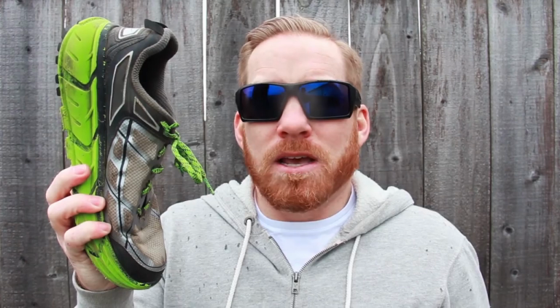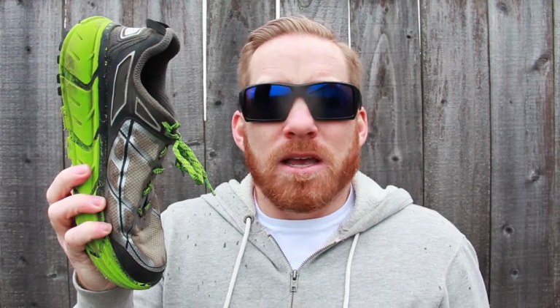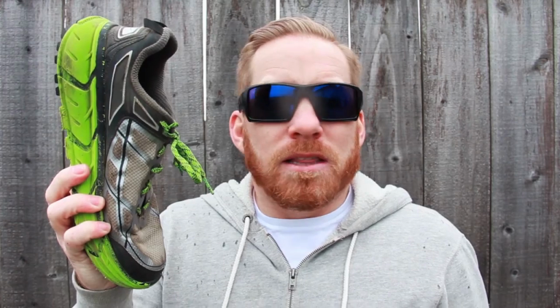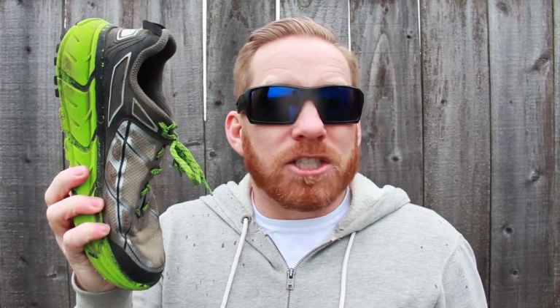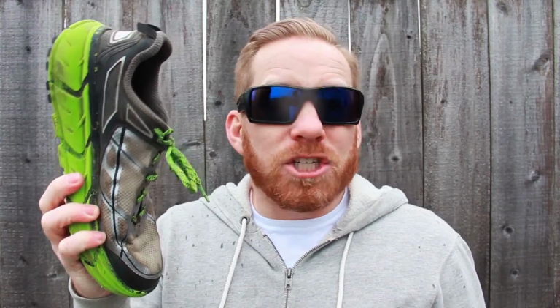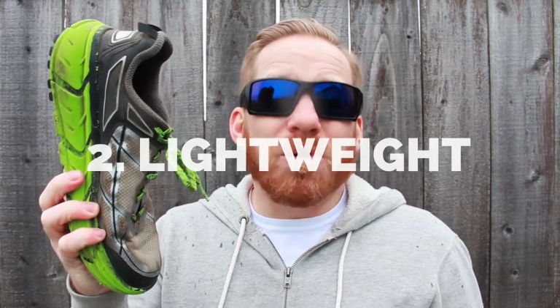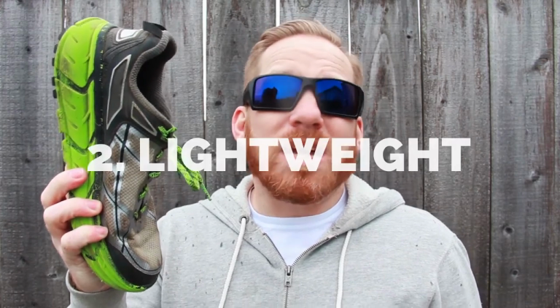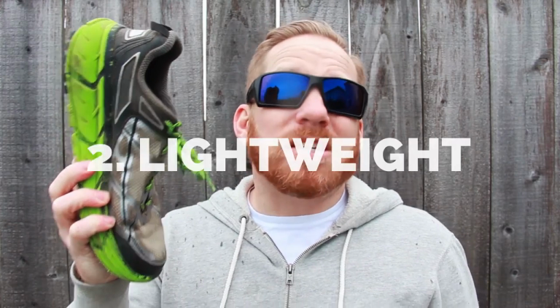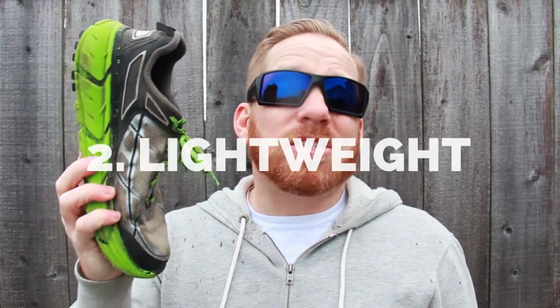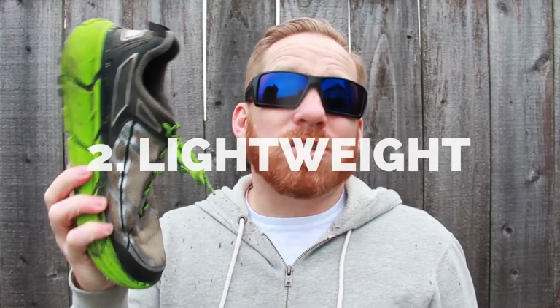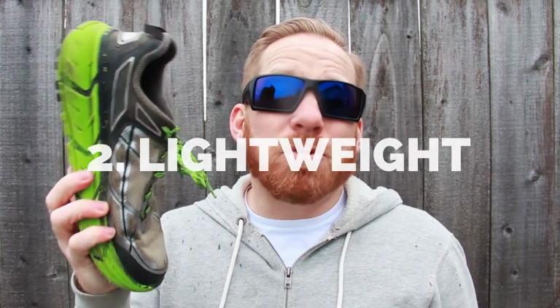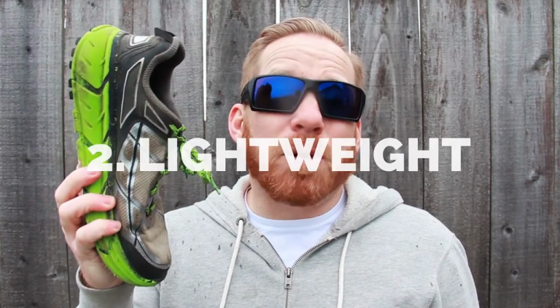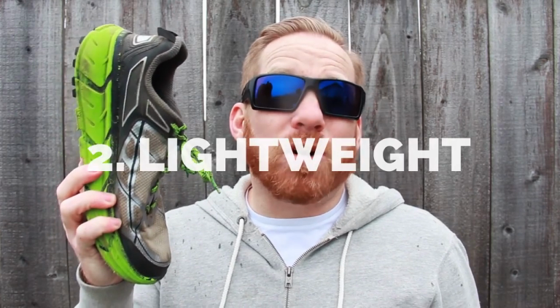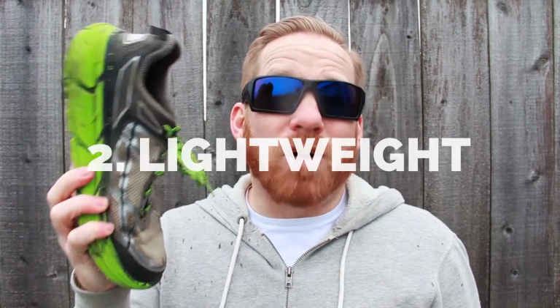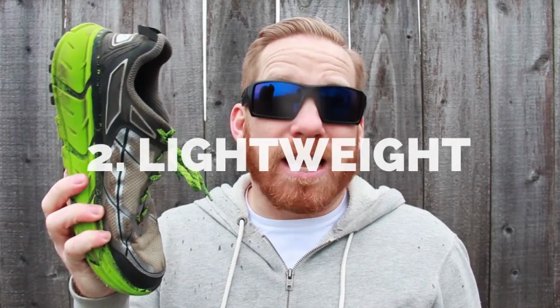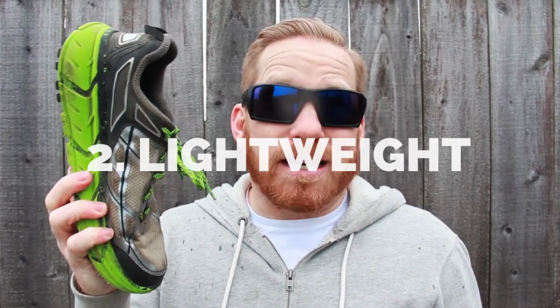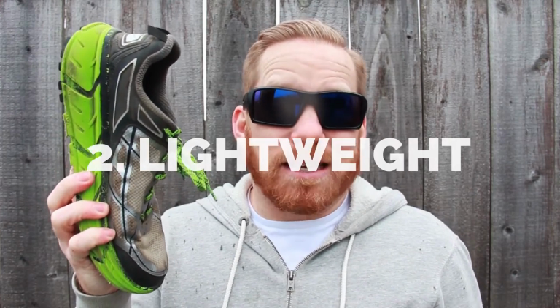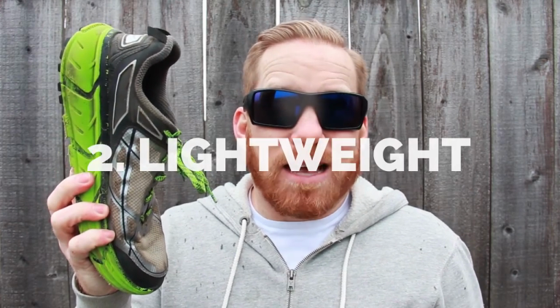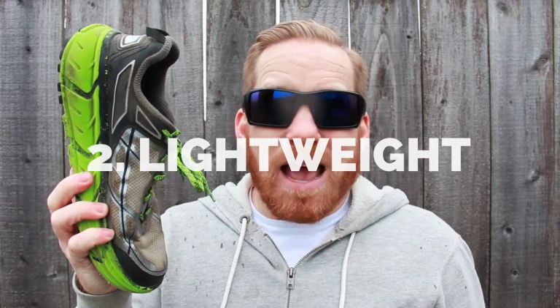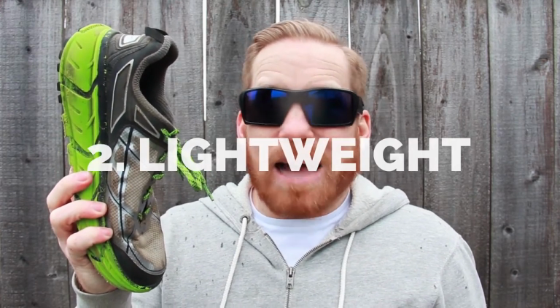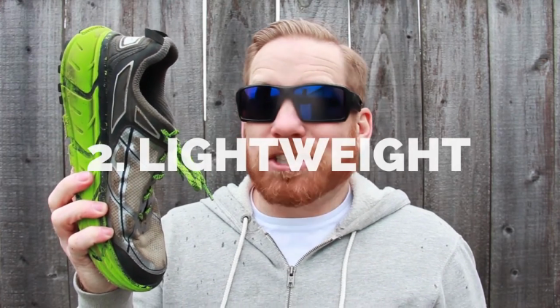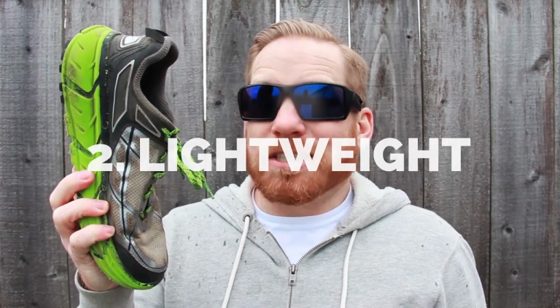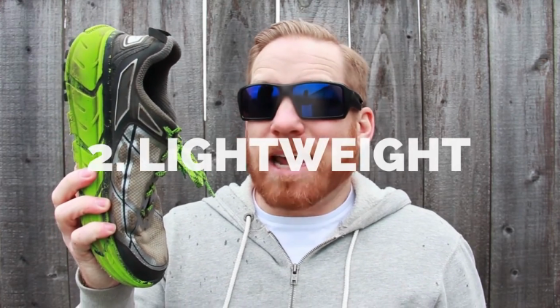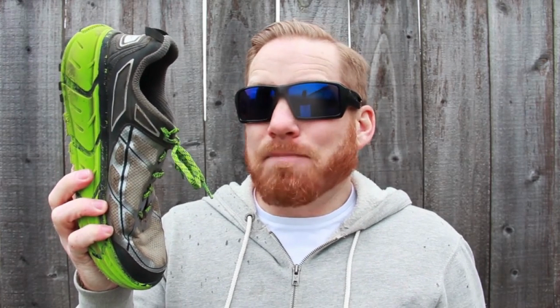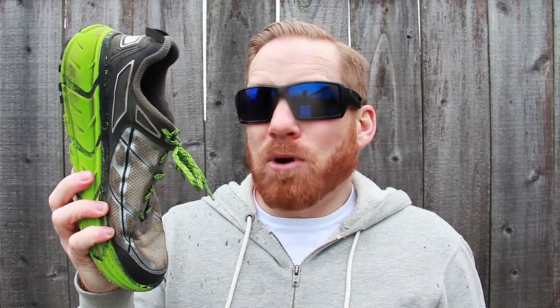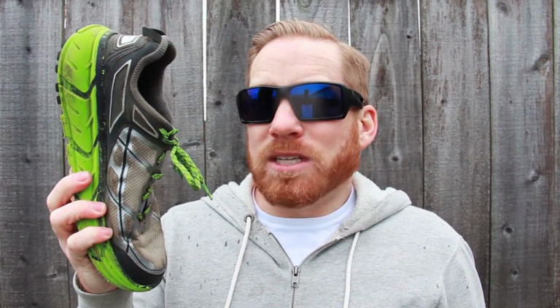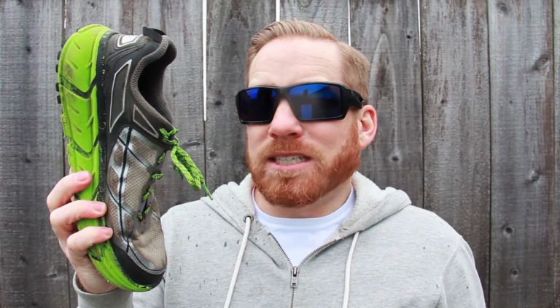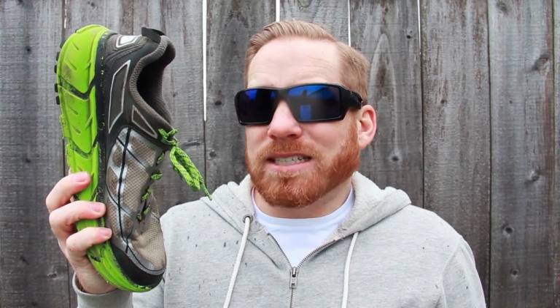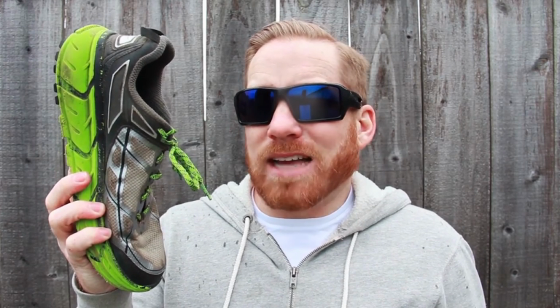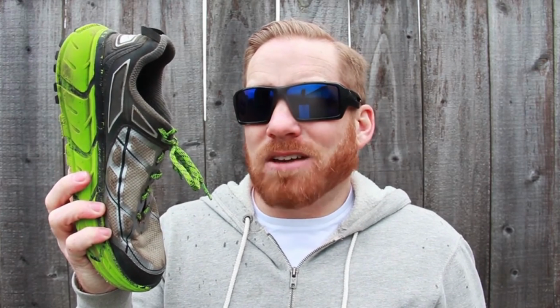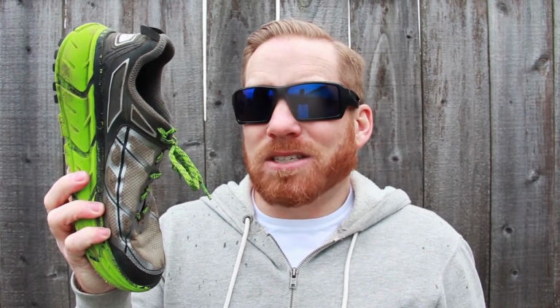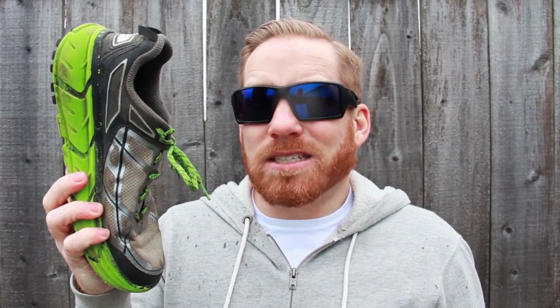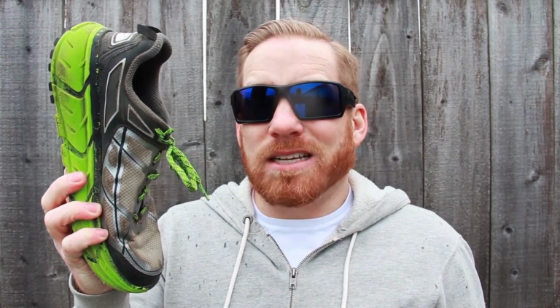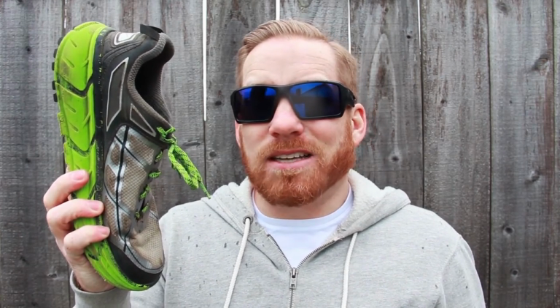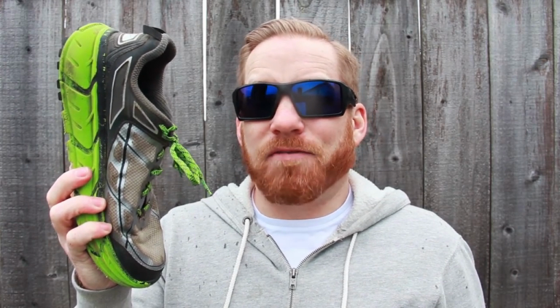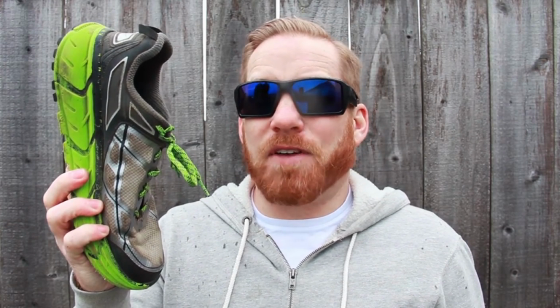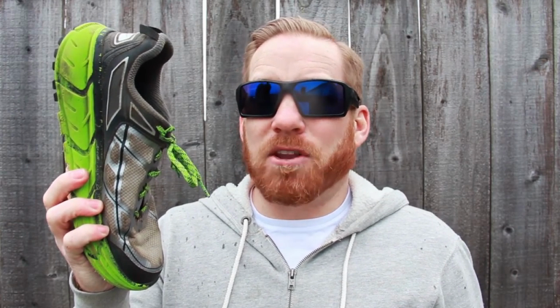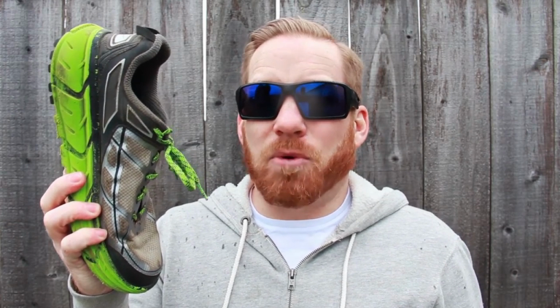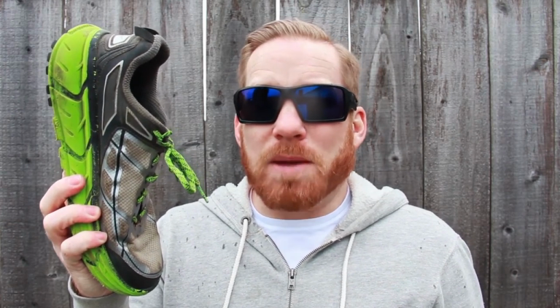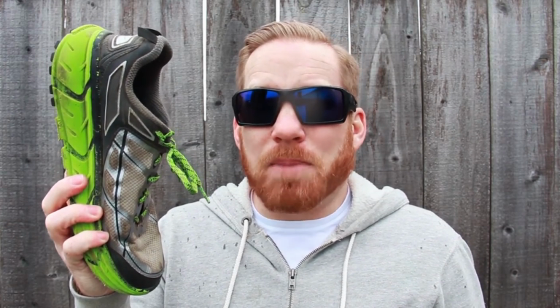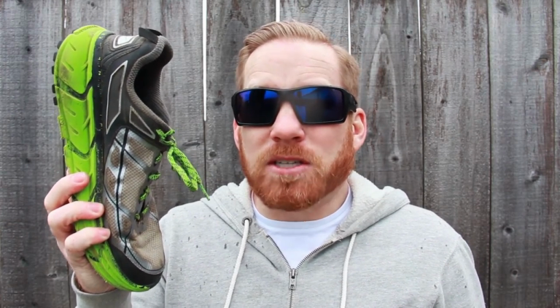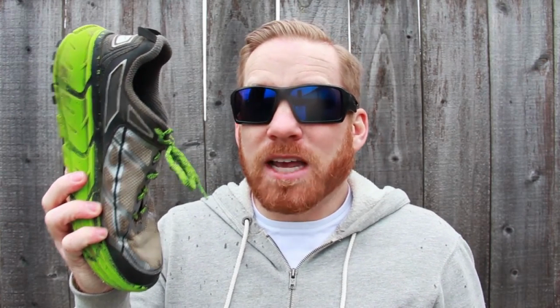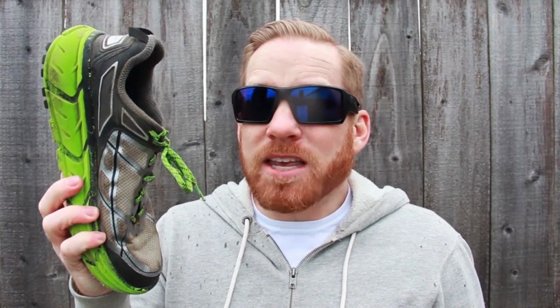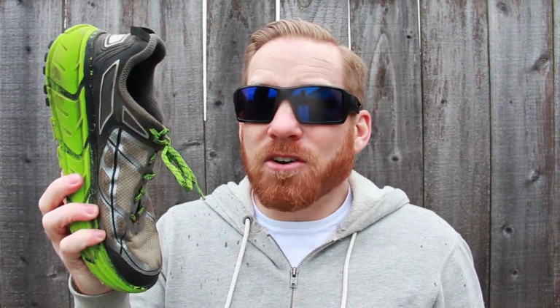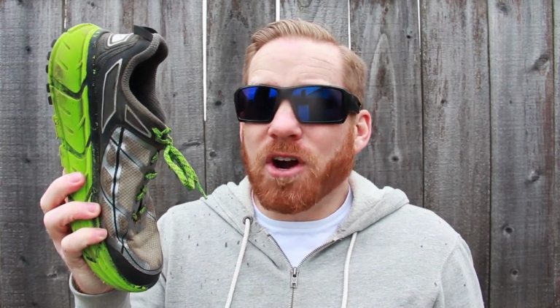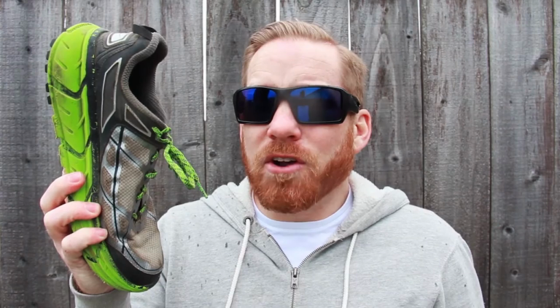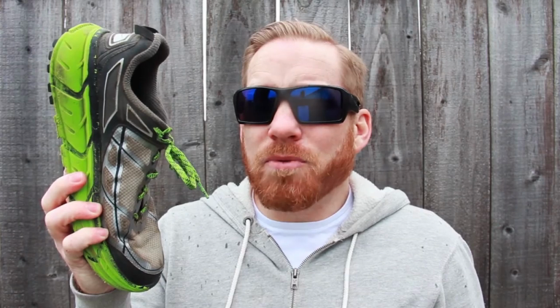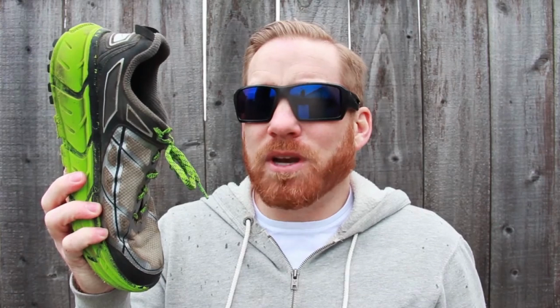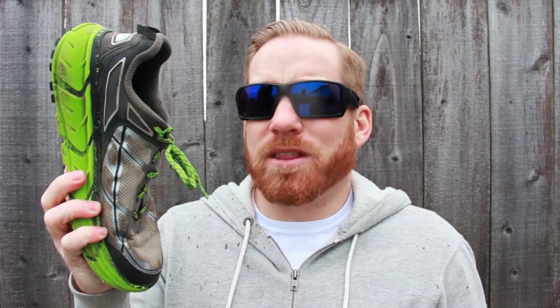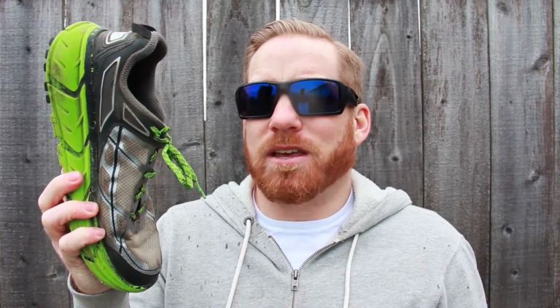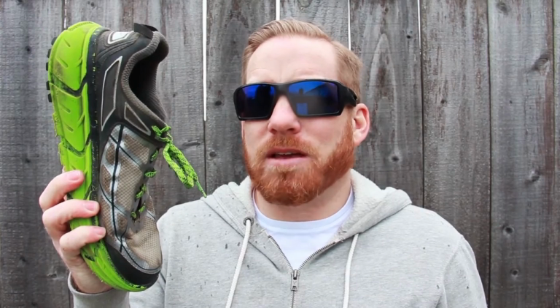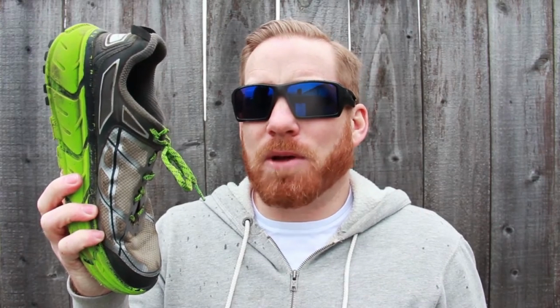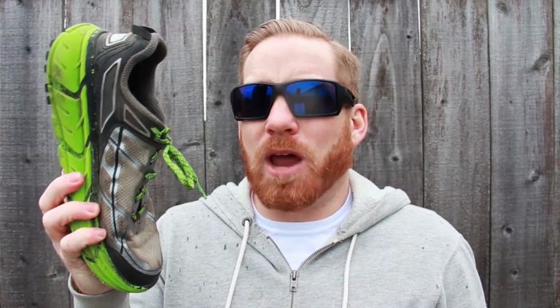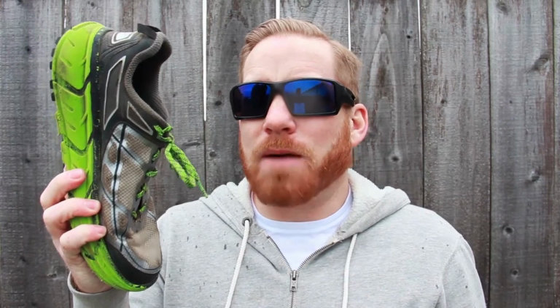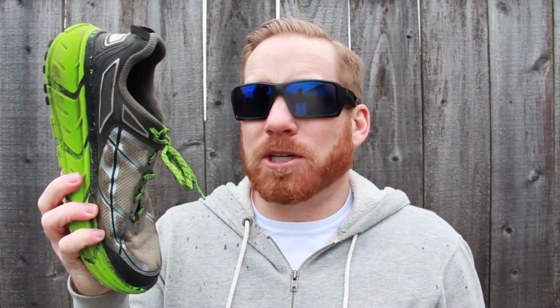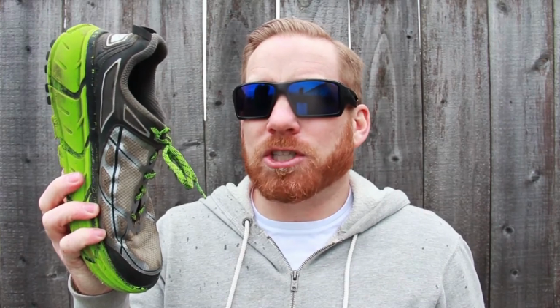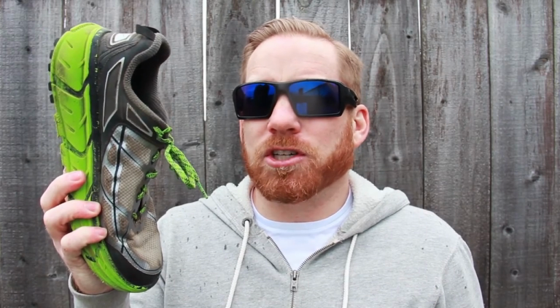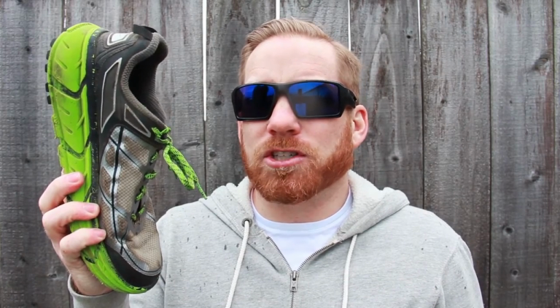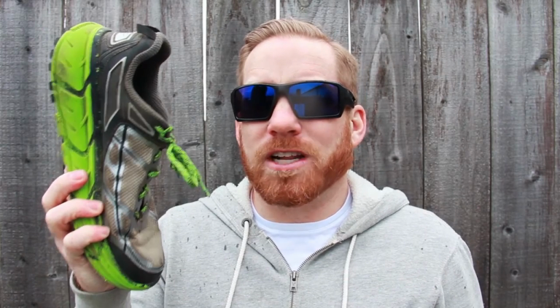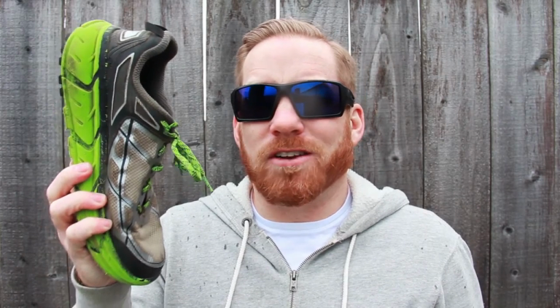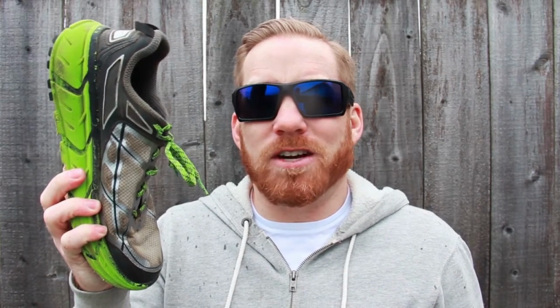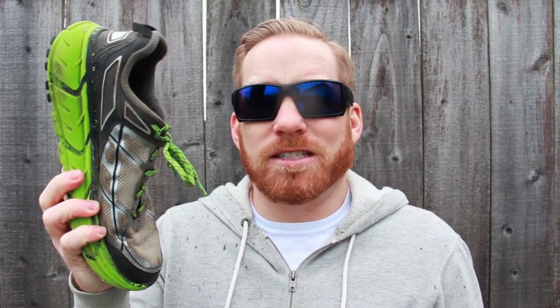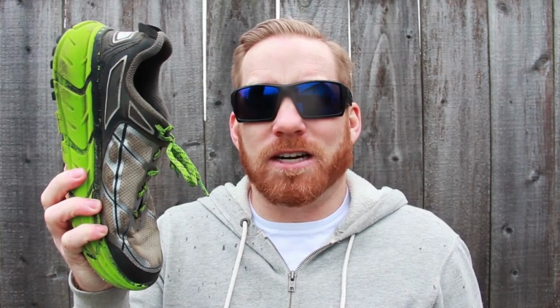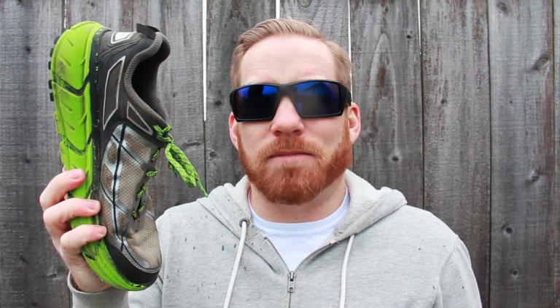Second, this shoe is super light. At just 8.6 ounces, it's a featherweight, particularly when you think about how much cushioning there is here.